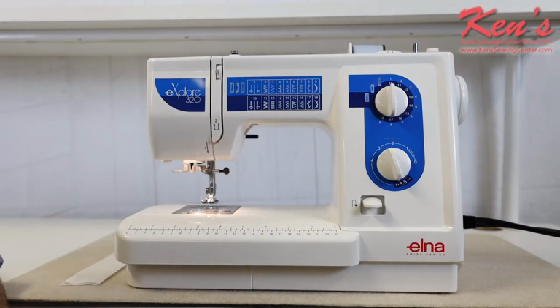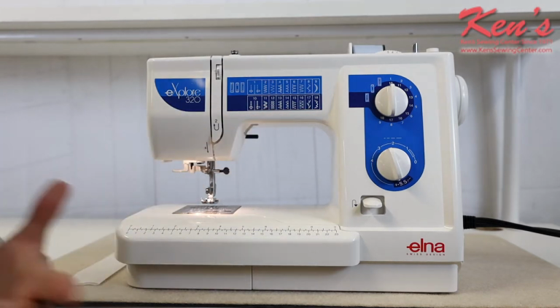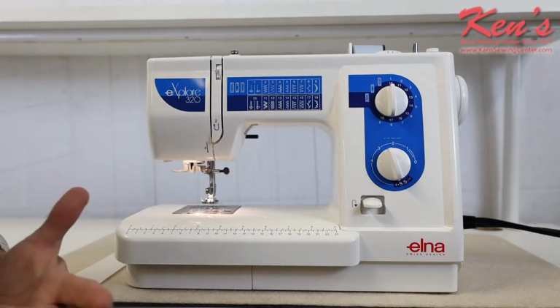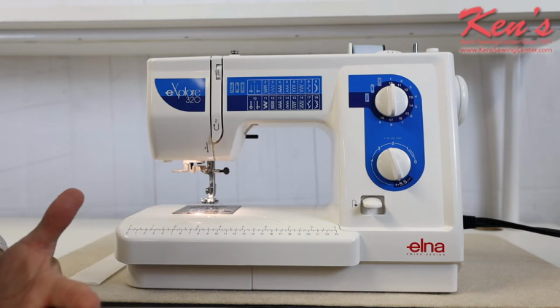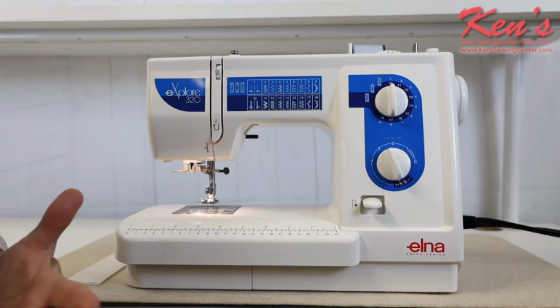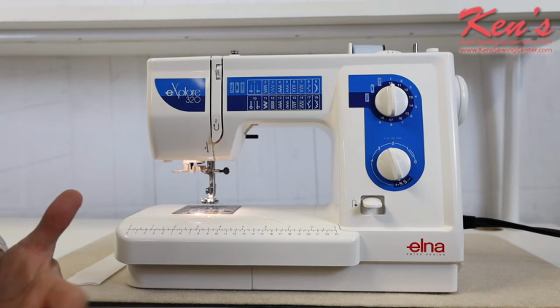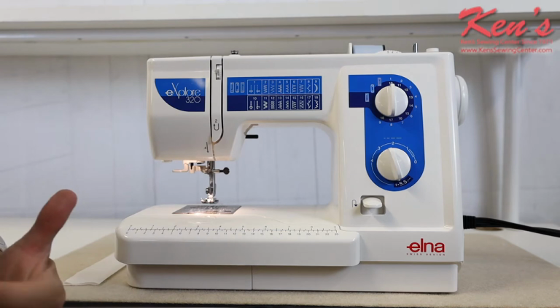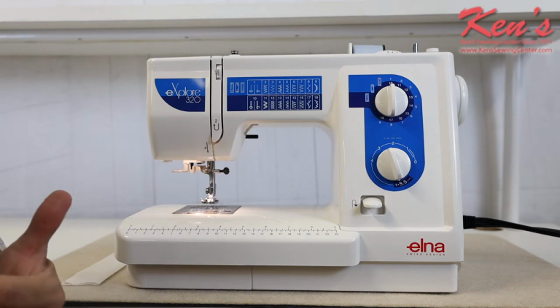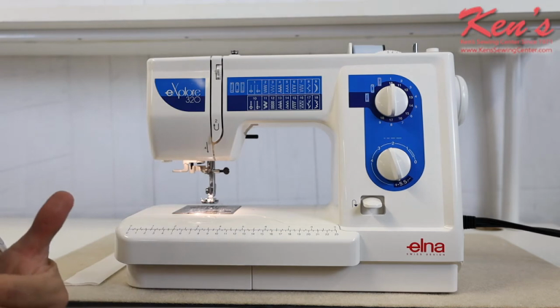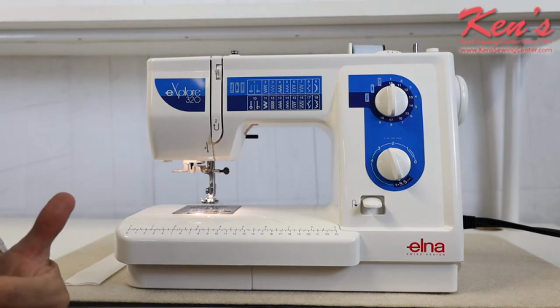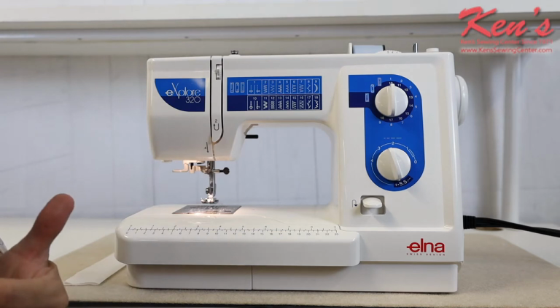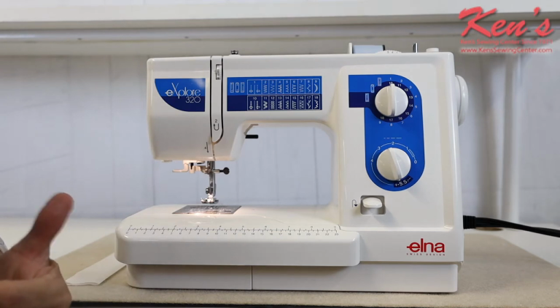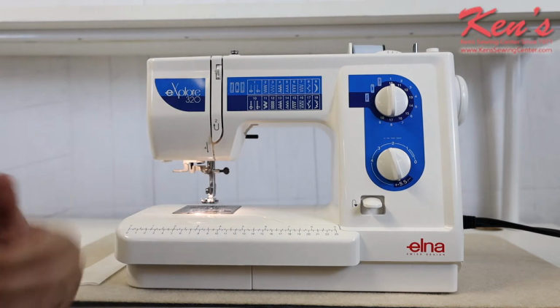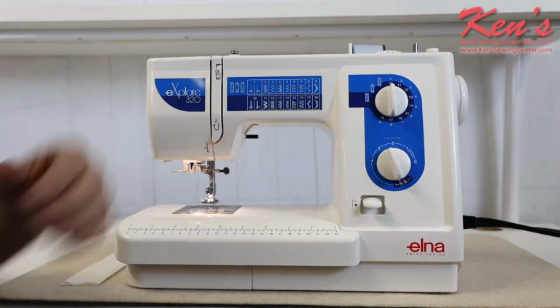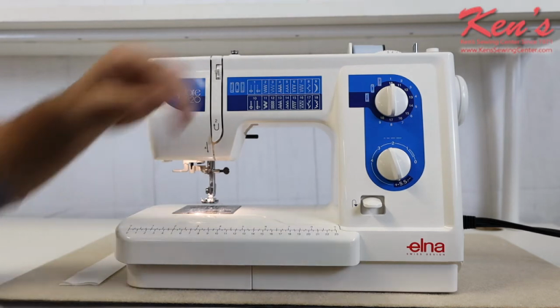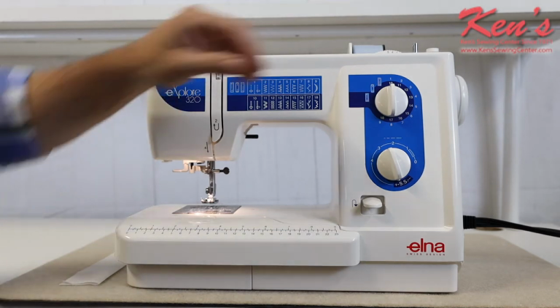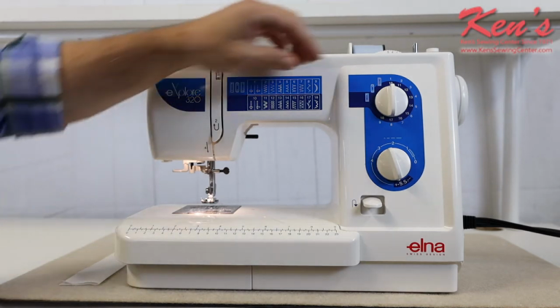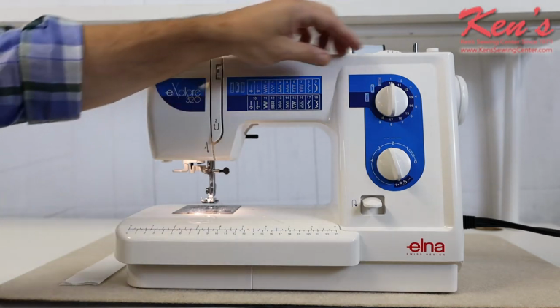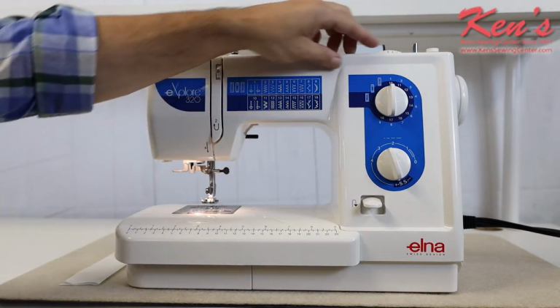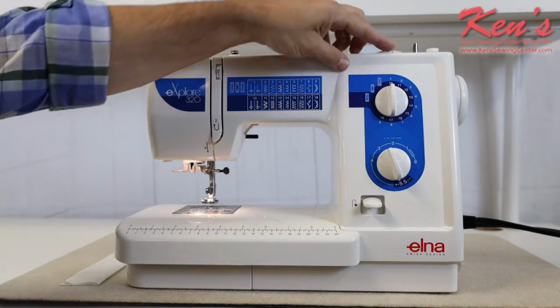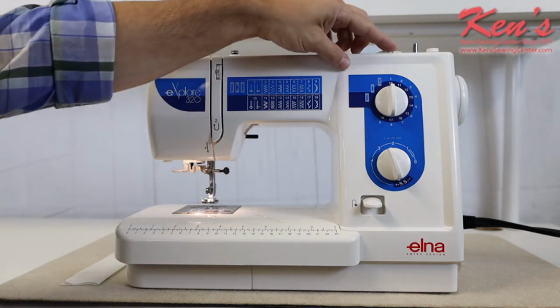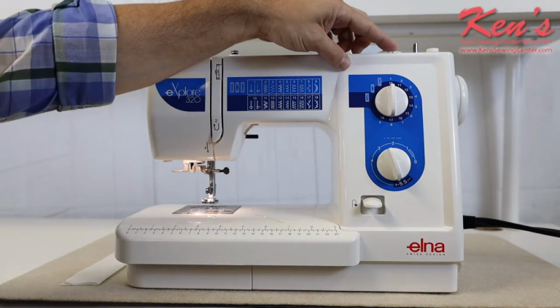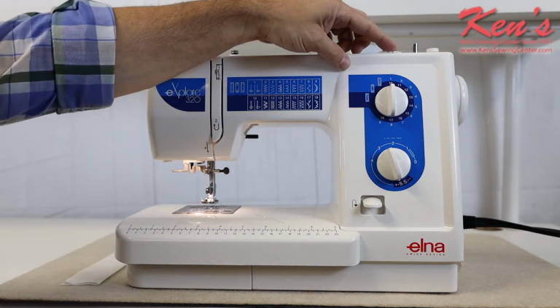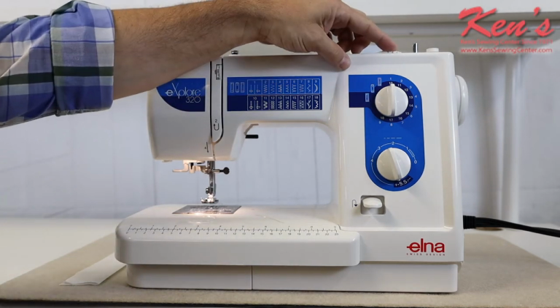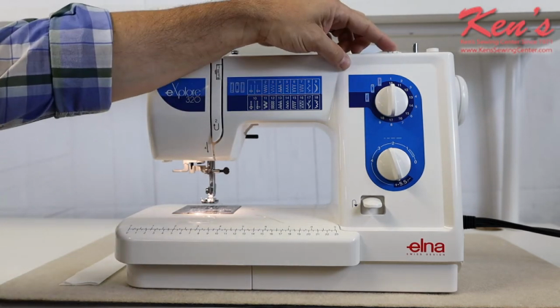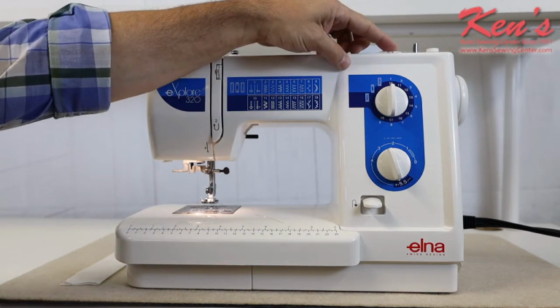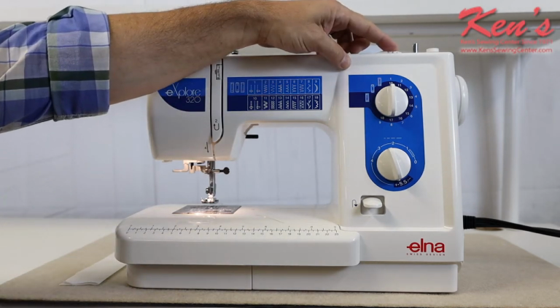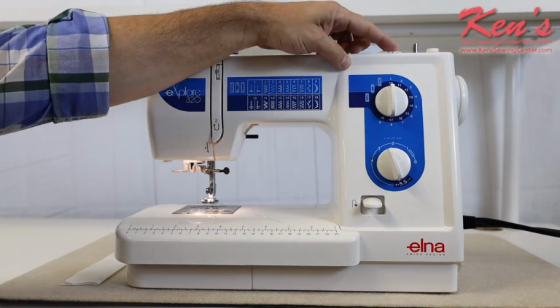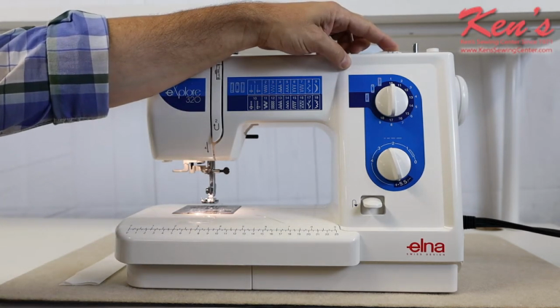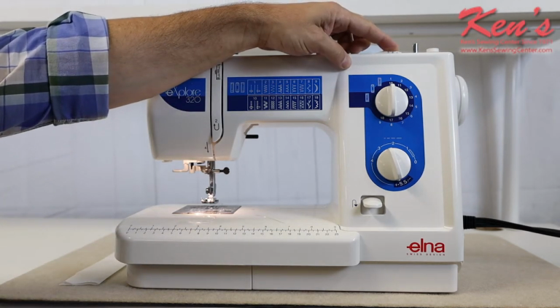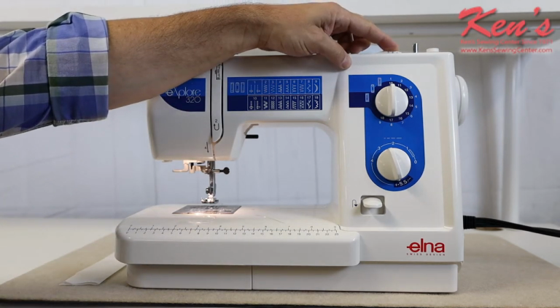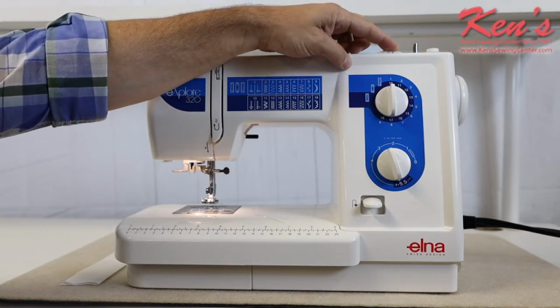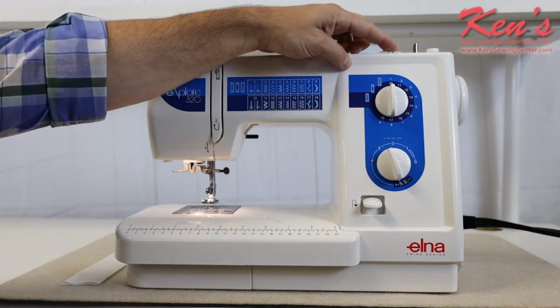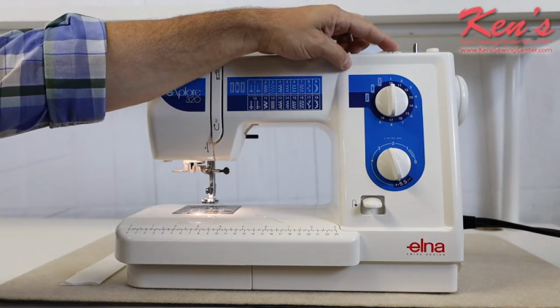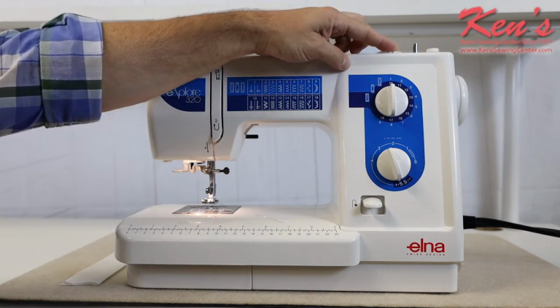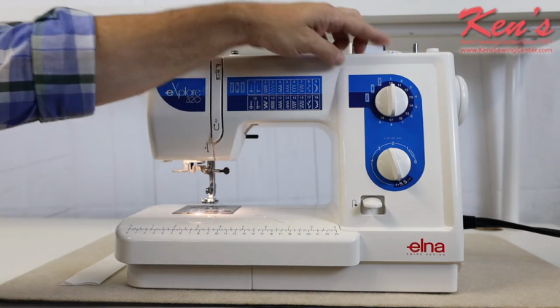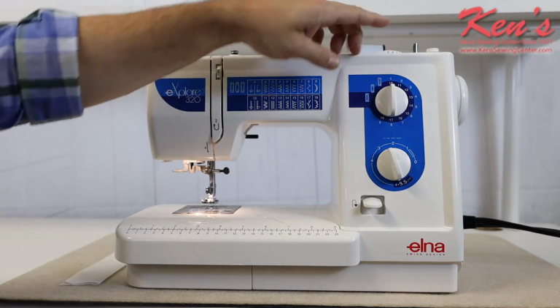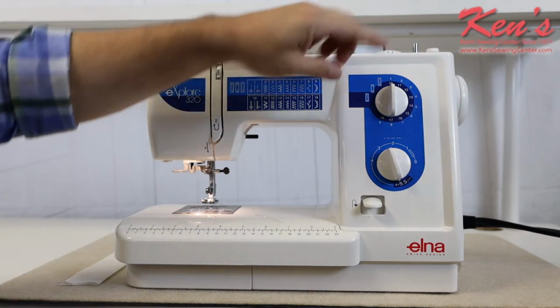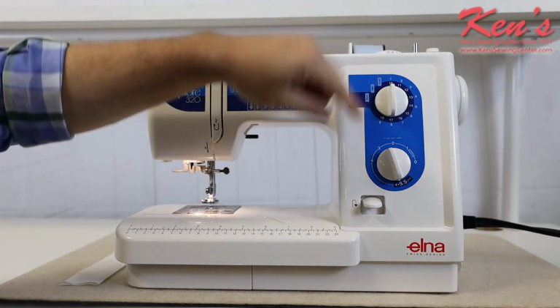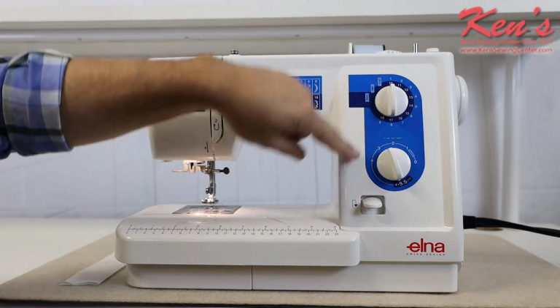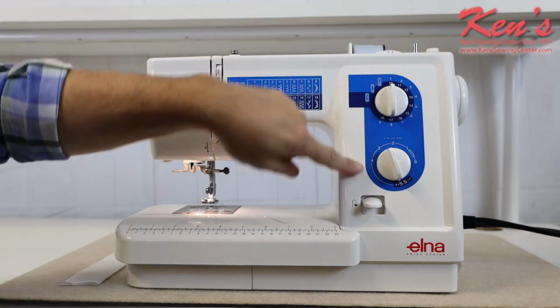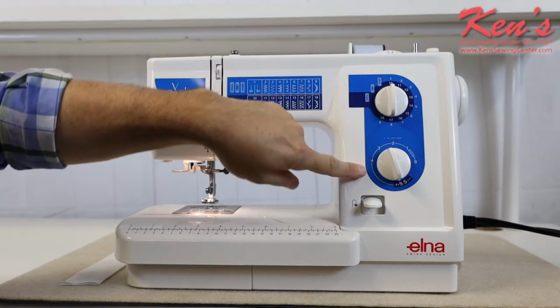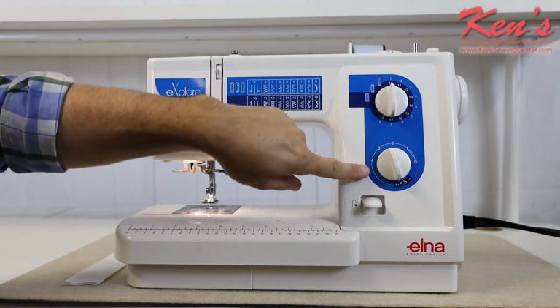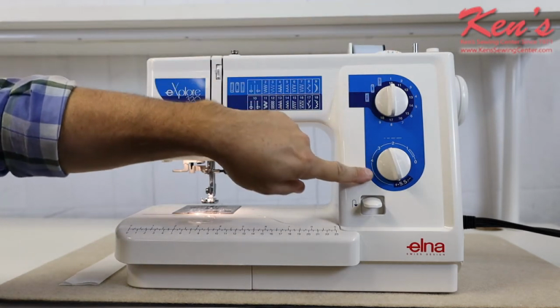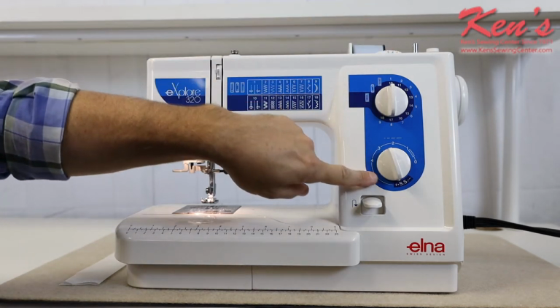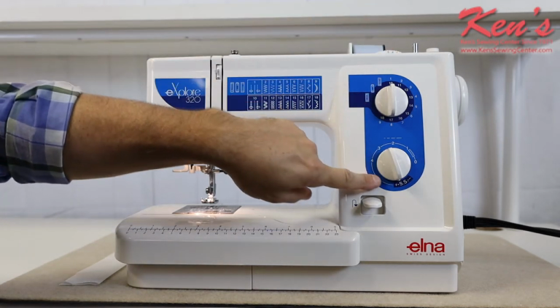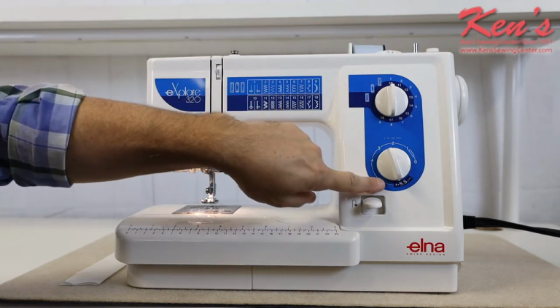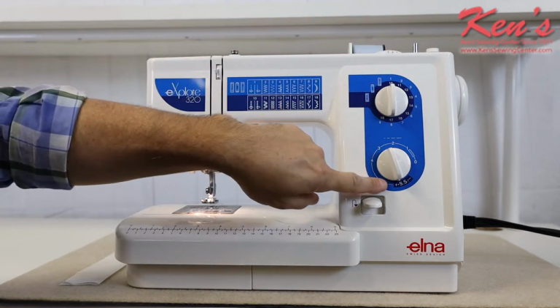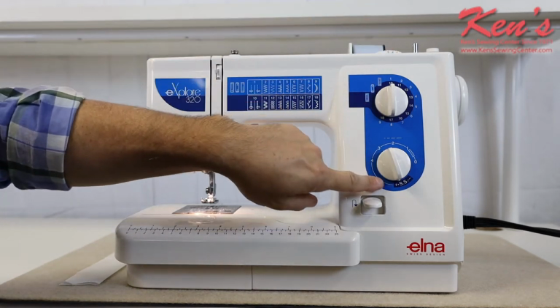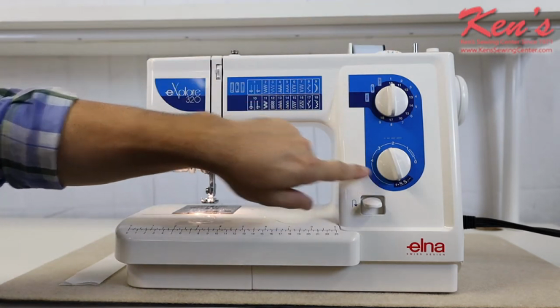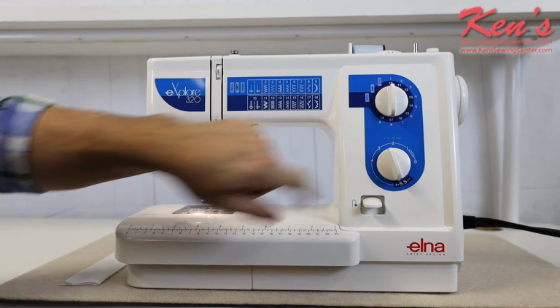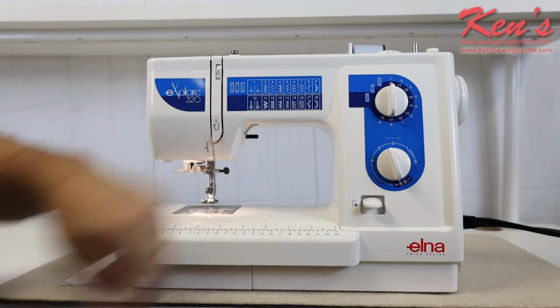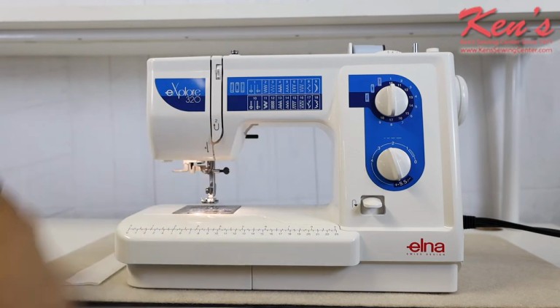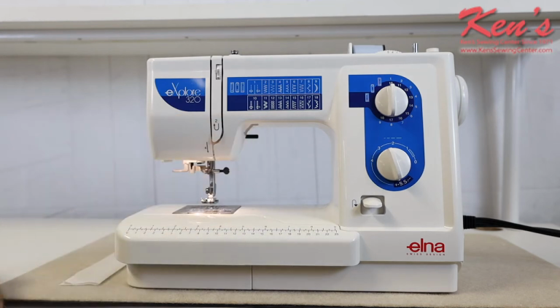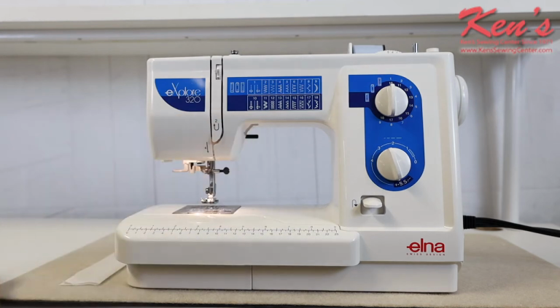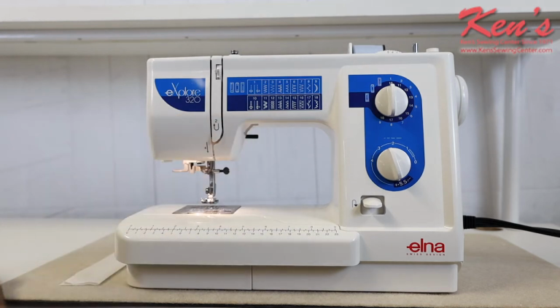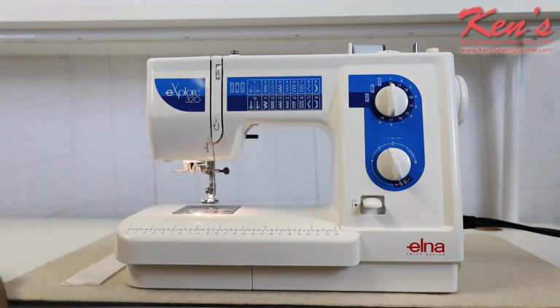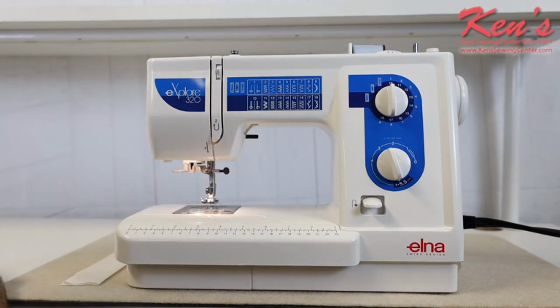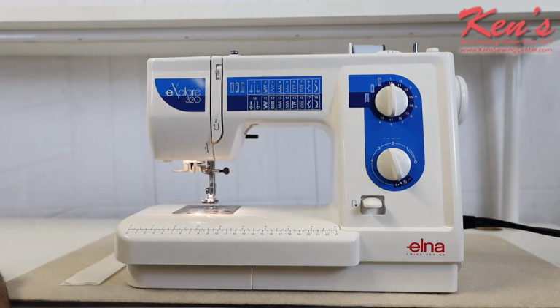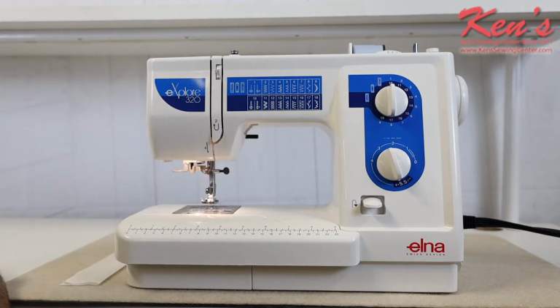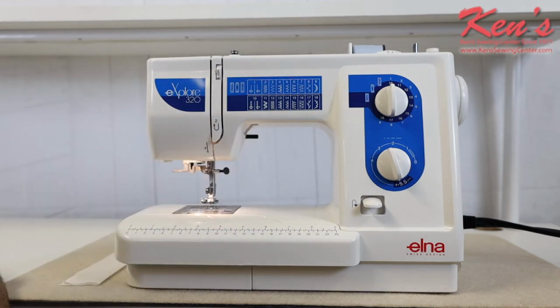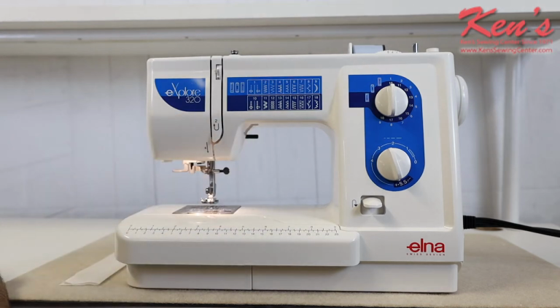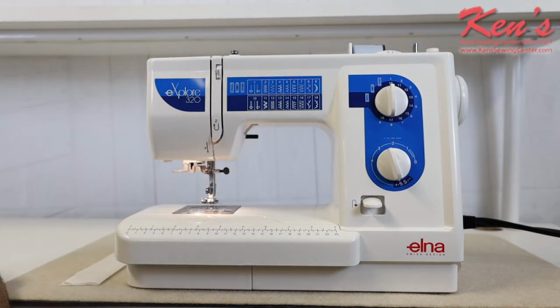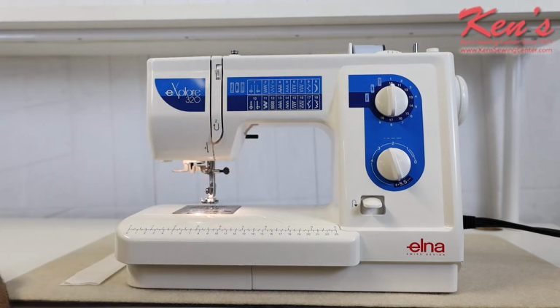You can adjust the stitch width on the stitches up to five millimeters, and the stitch length can go a little past four.